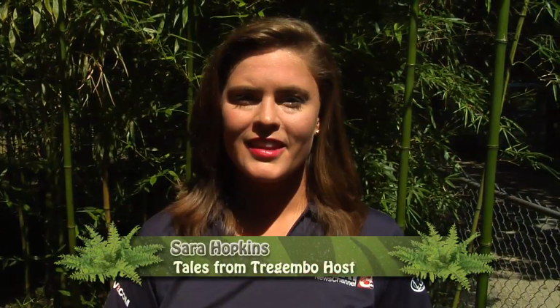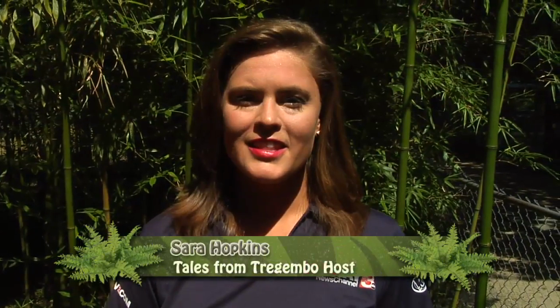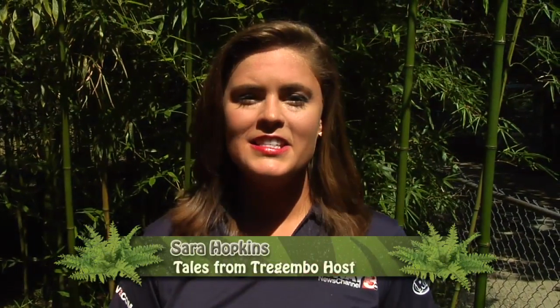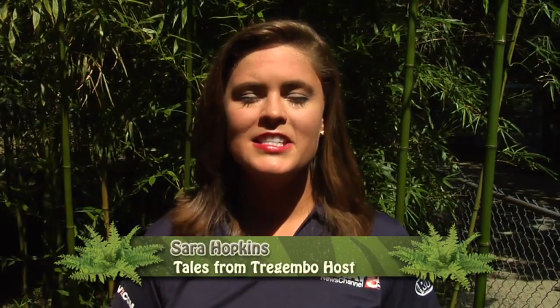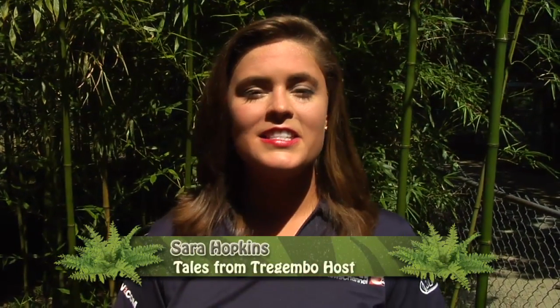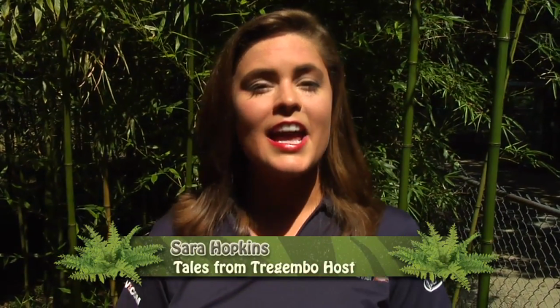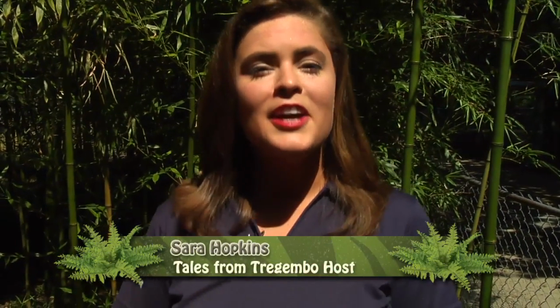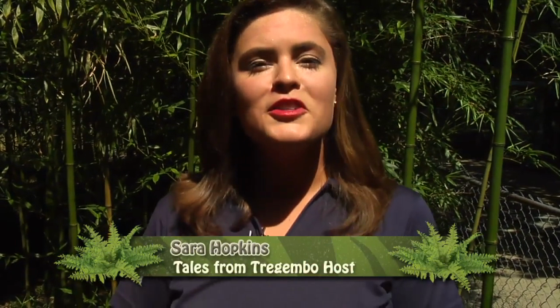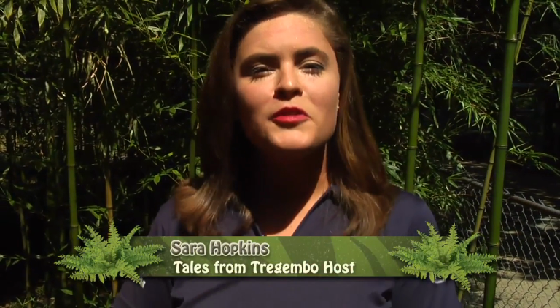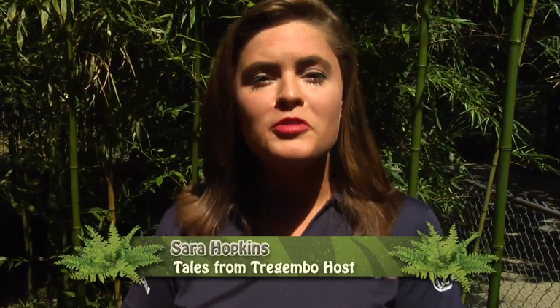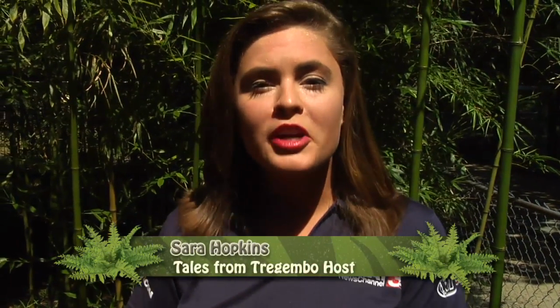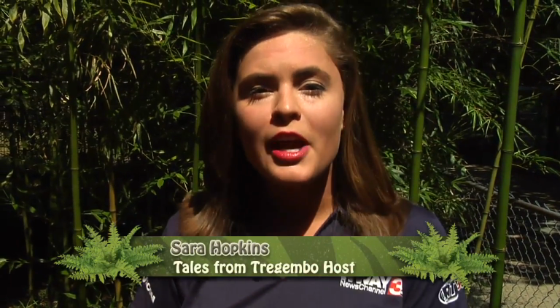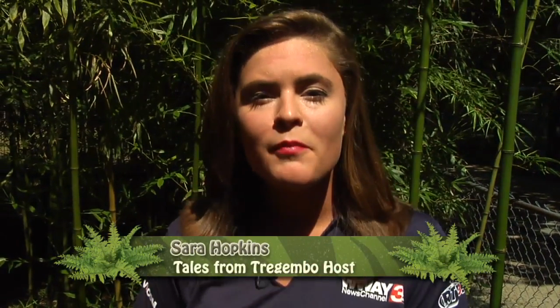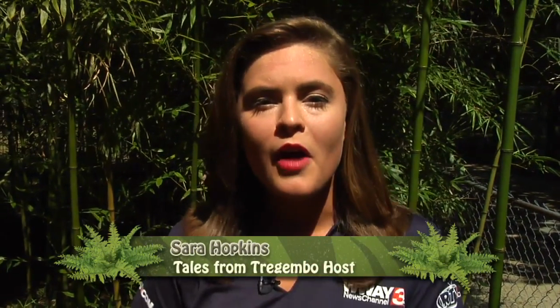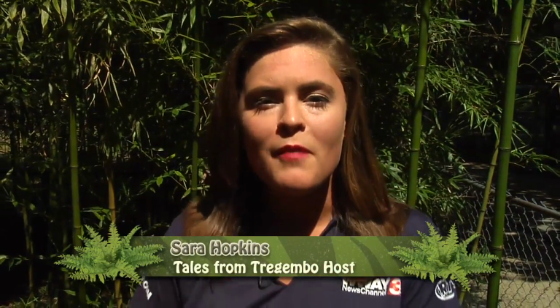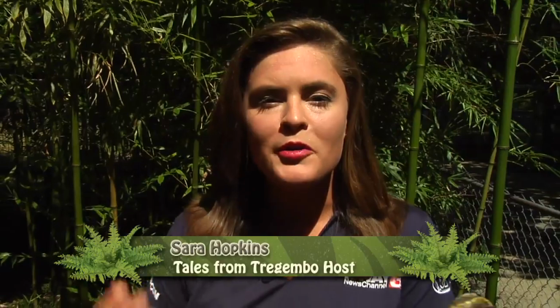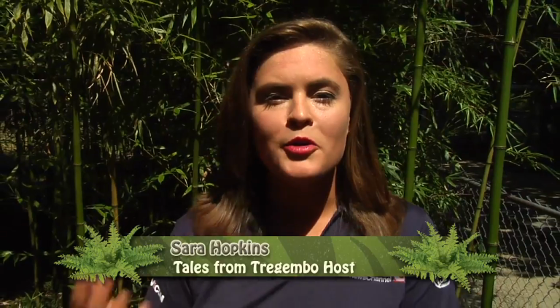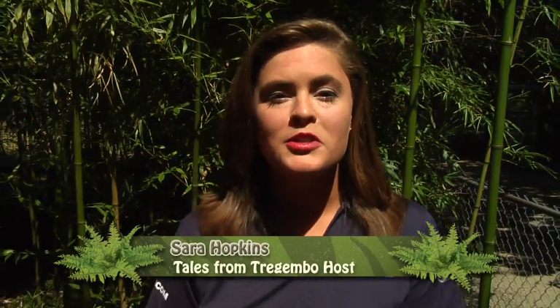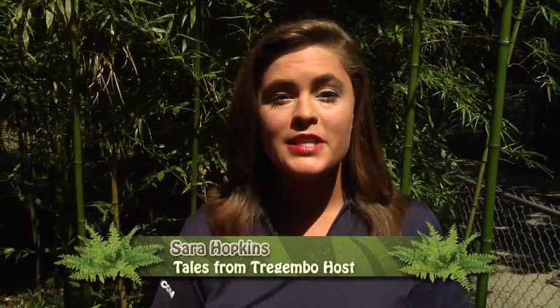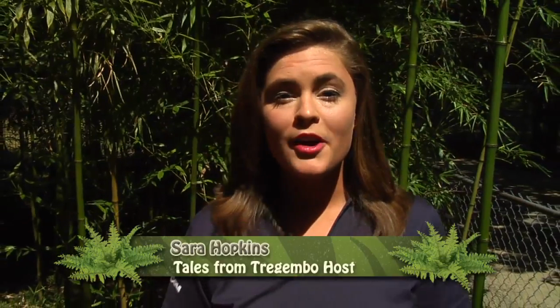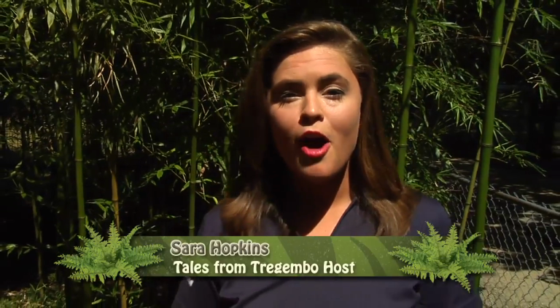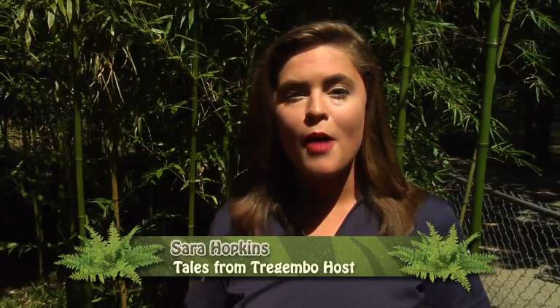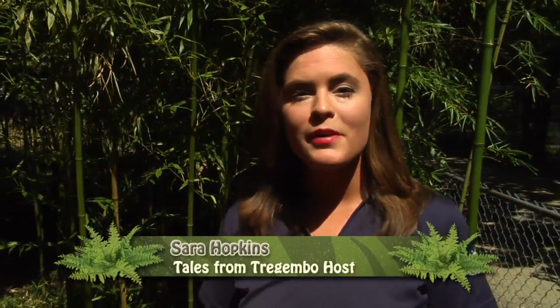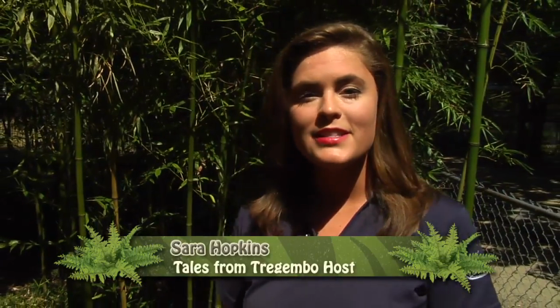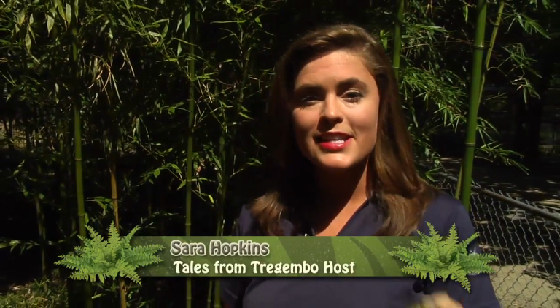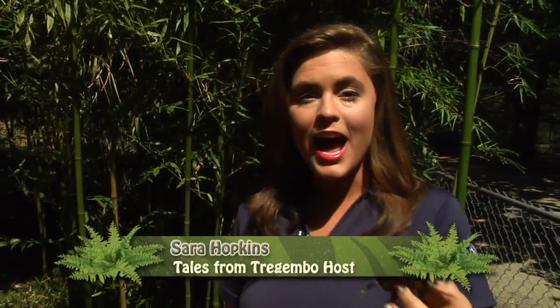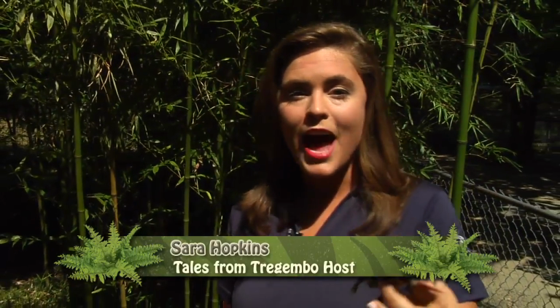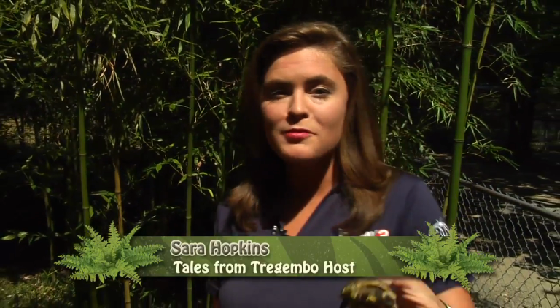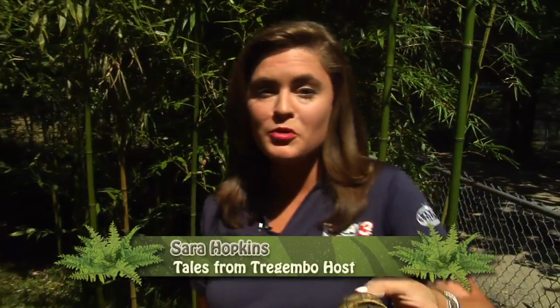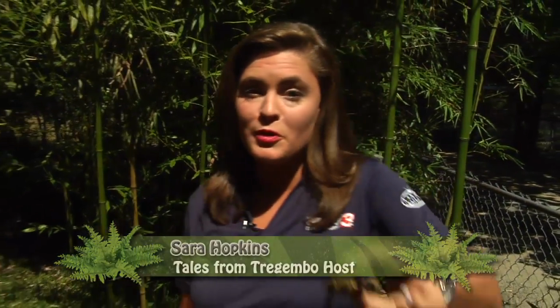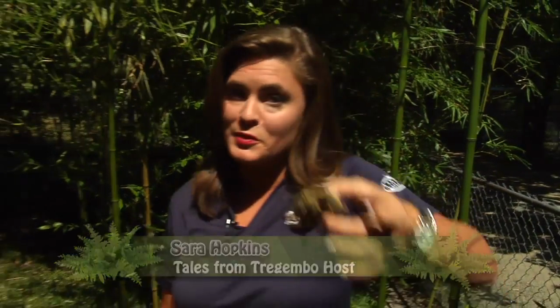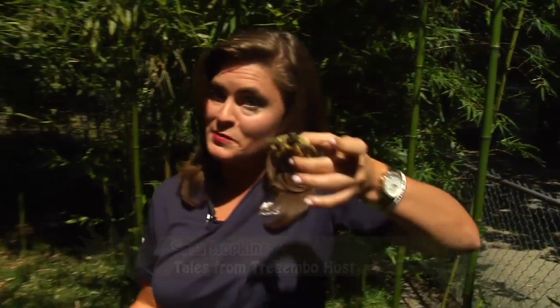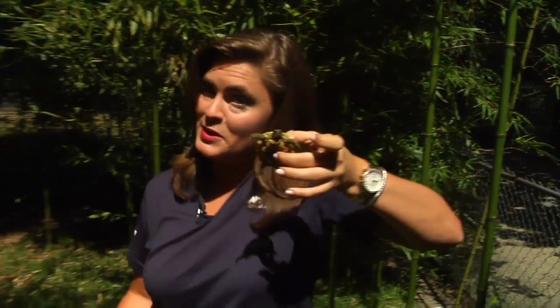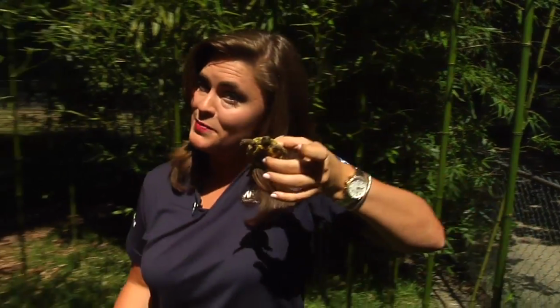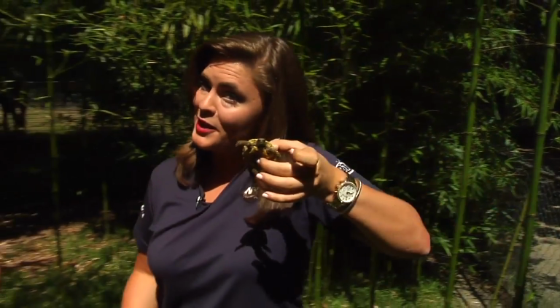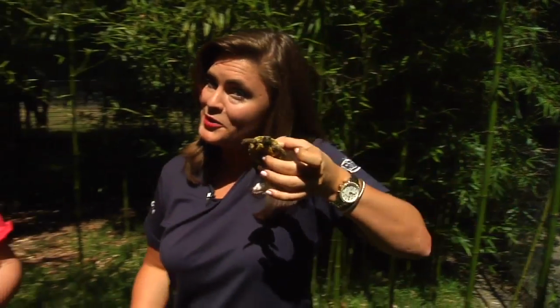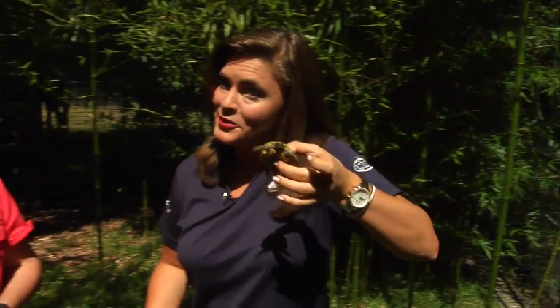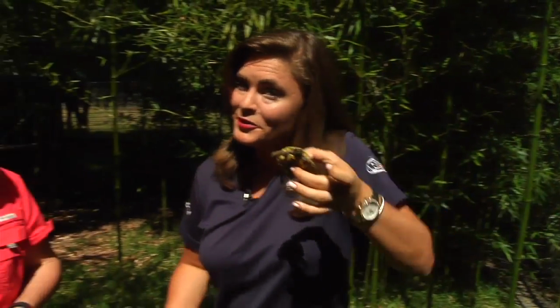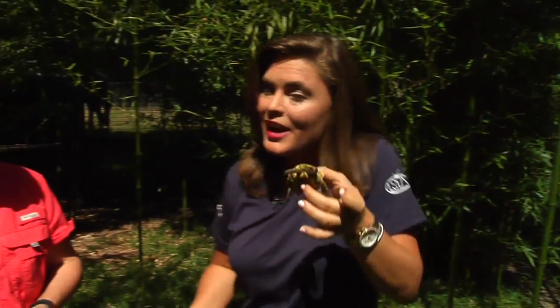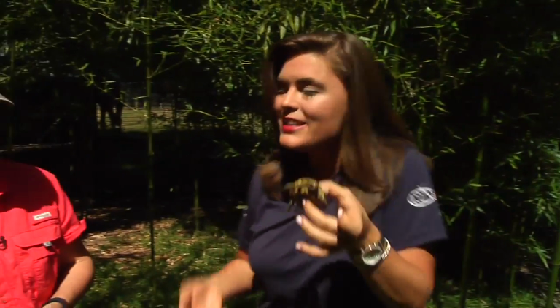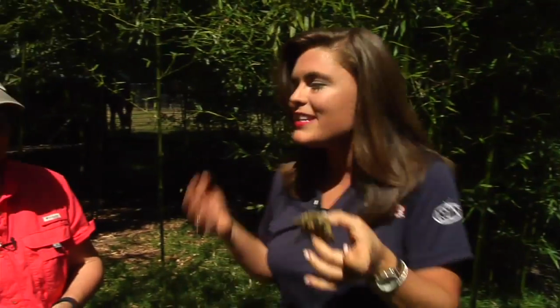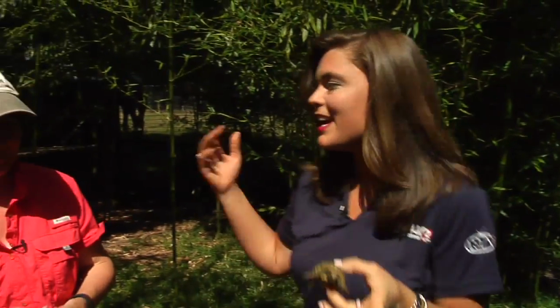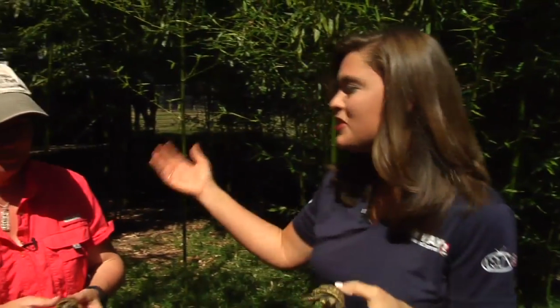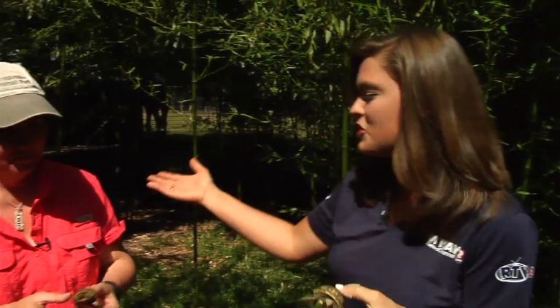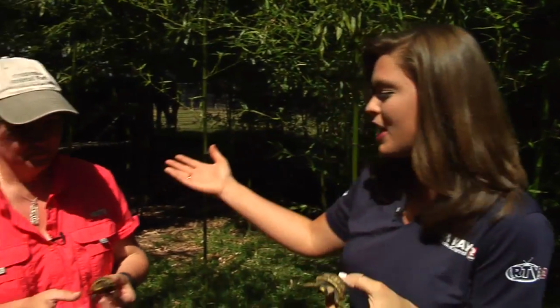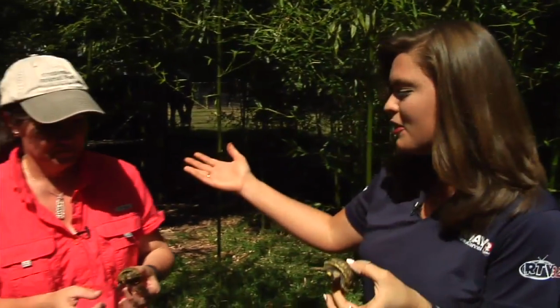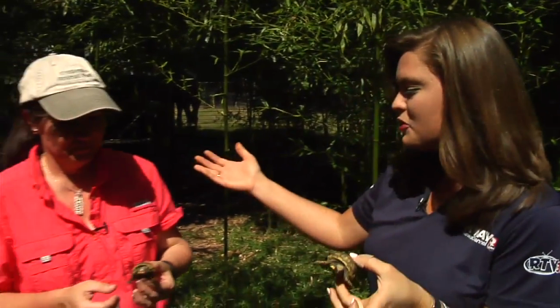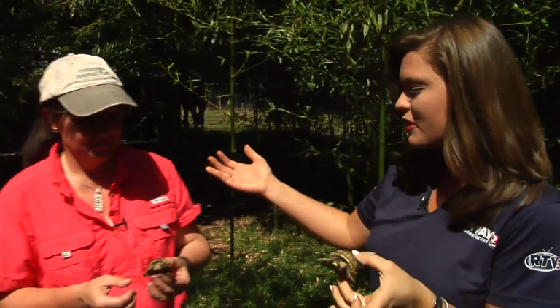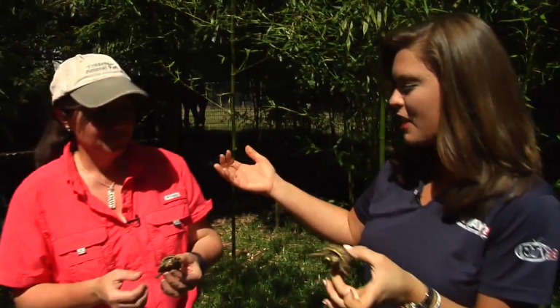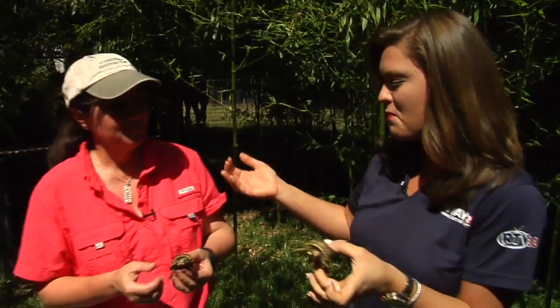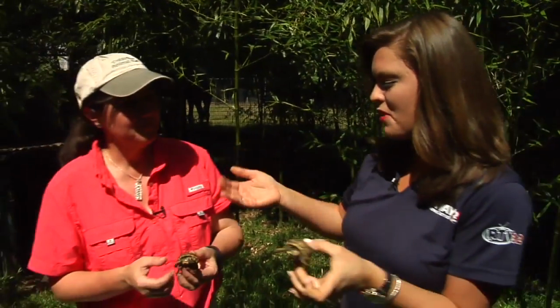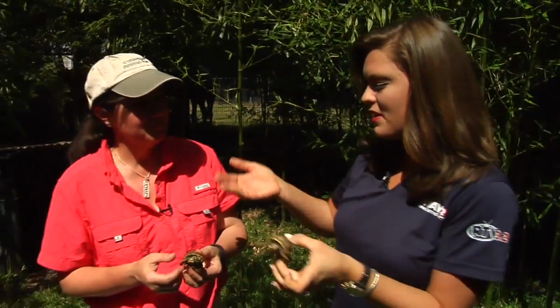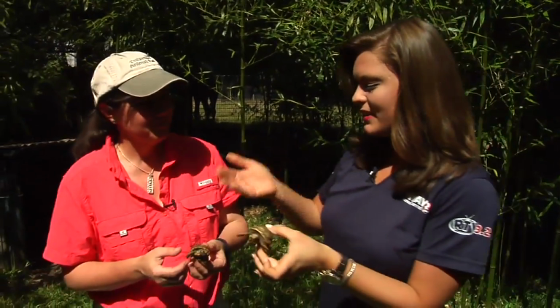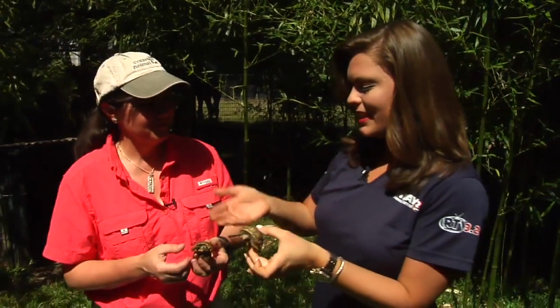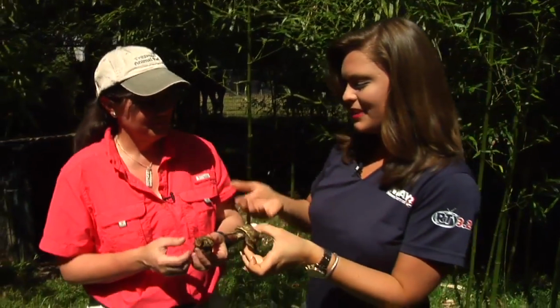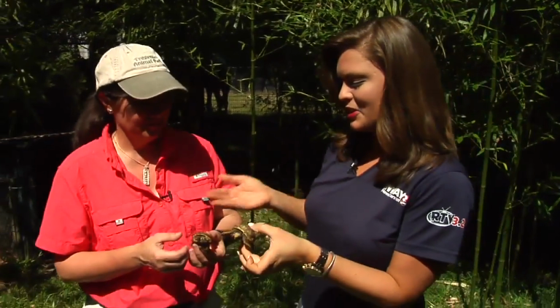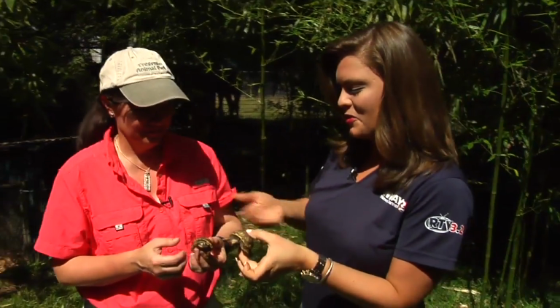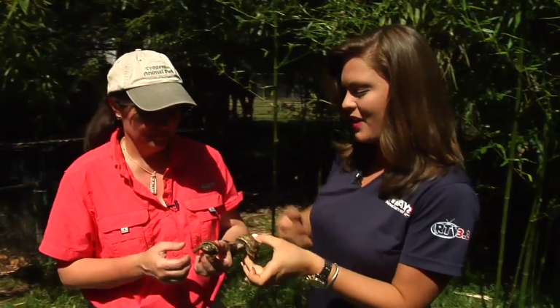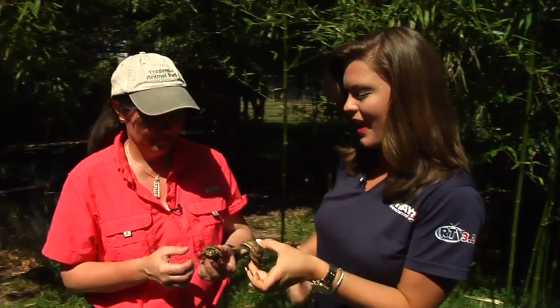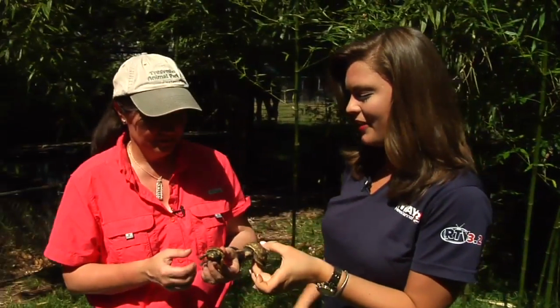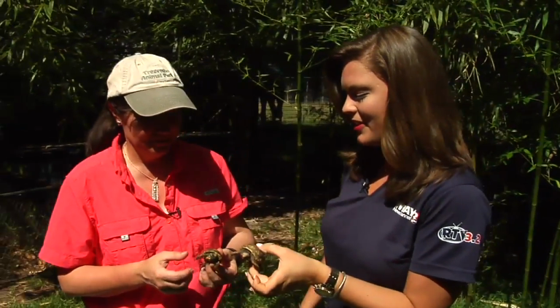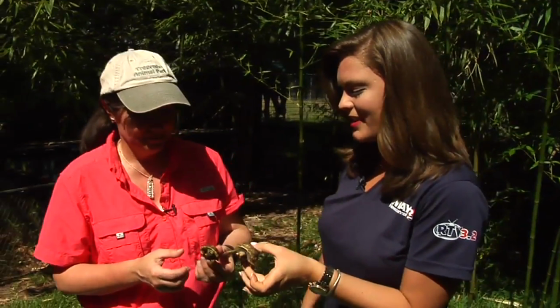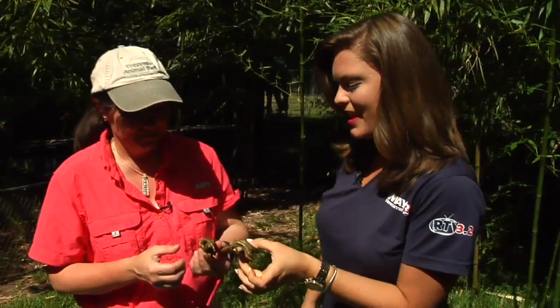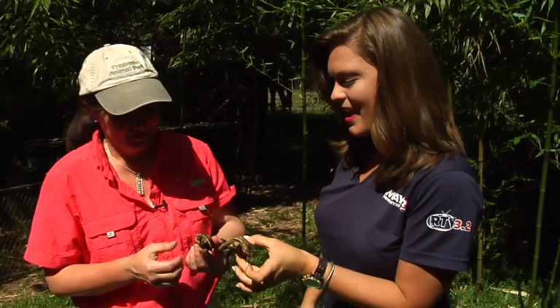This is Tales from Trigembo. I'm your host Sarah Hopkins, and I'm joined with some special friends and Sherry Trigembo. Tell us, who do we have here today?